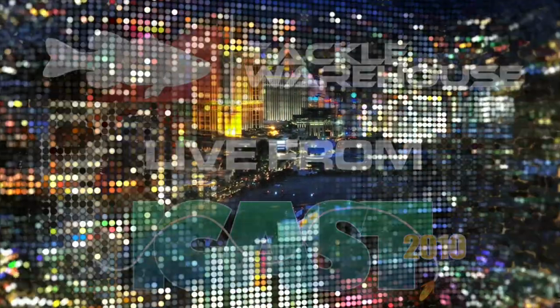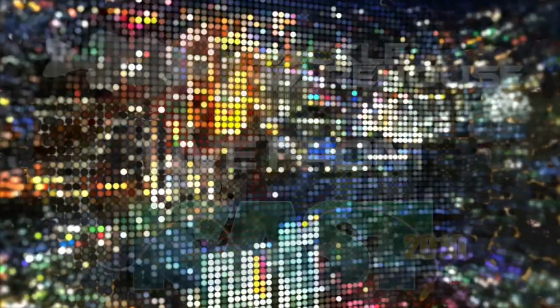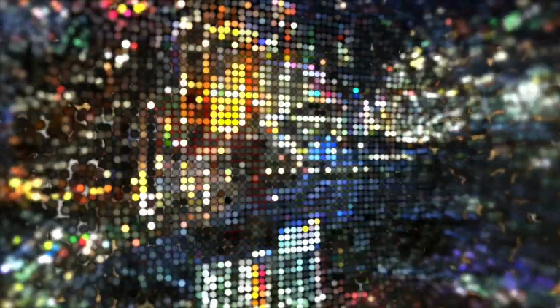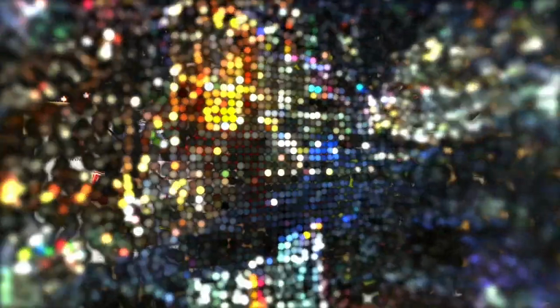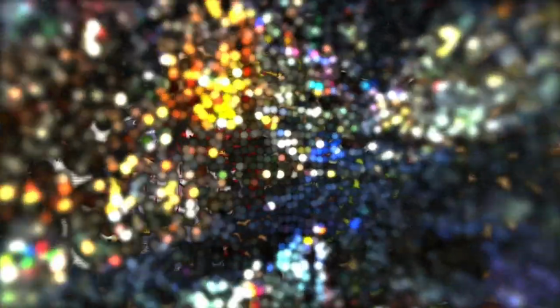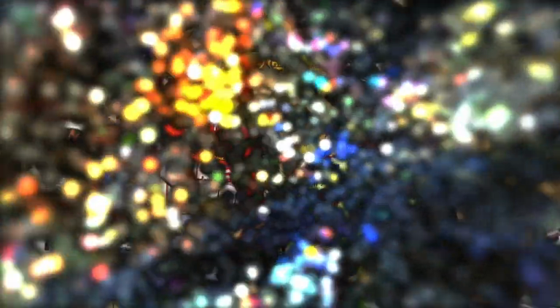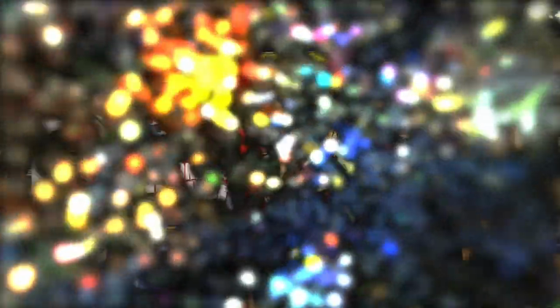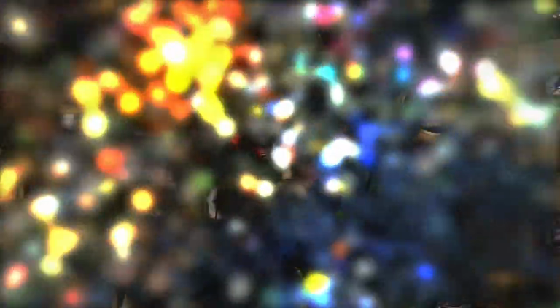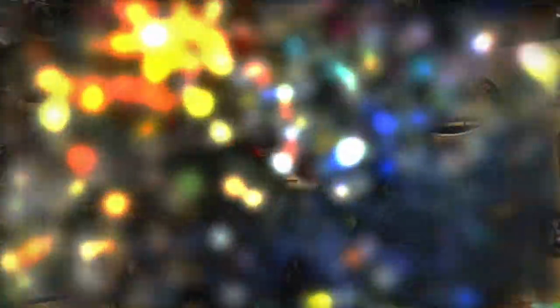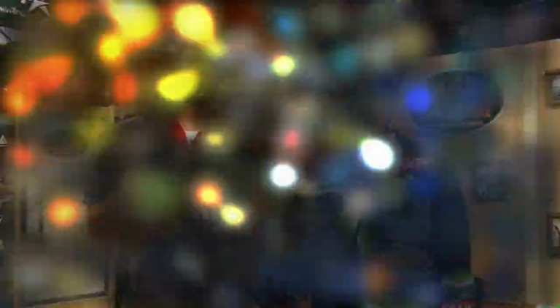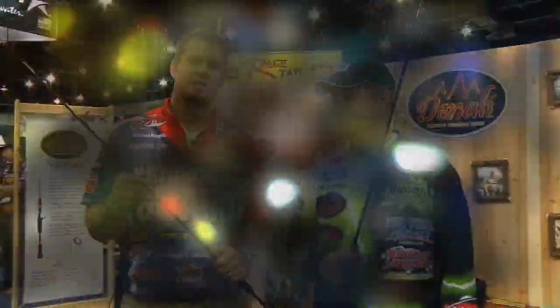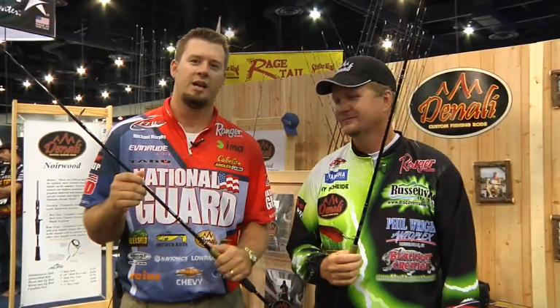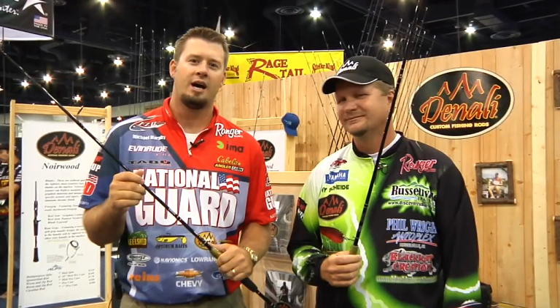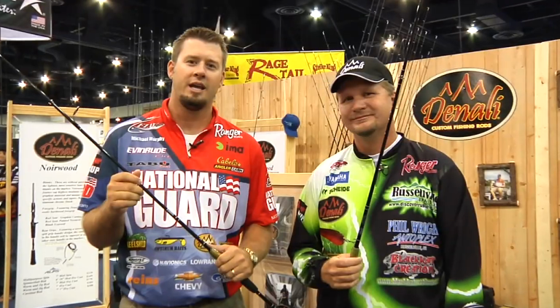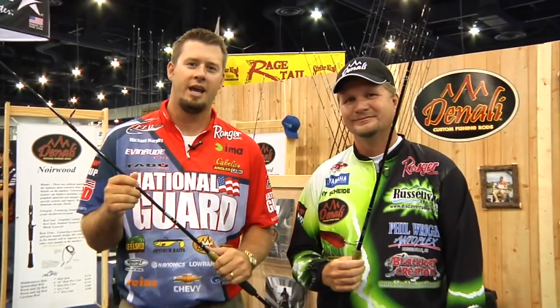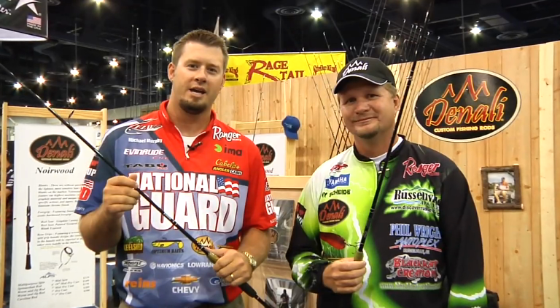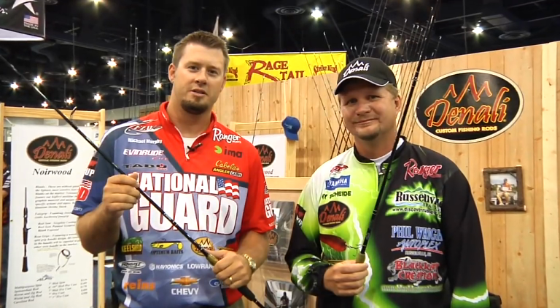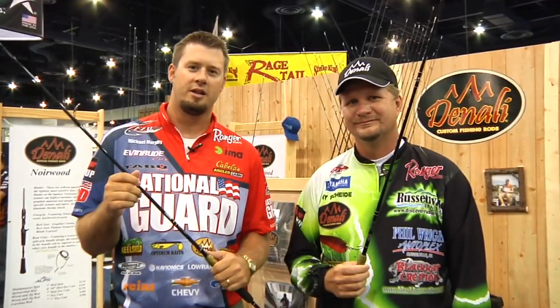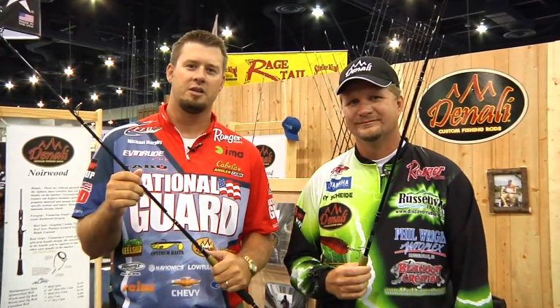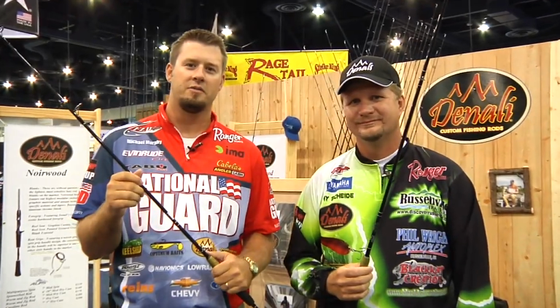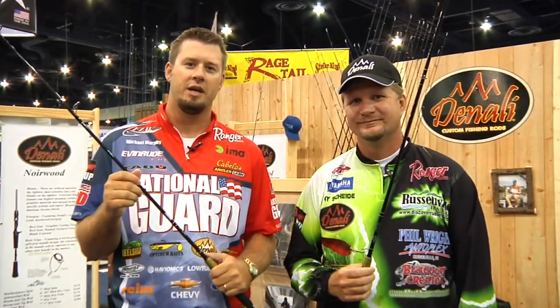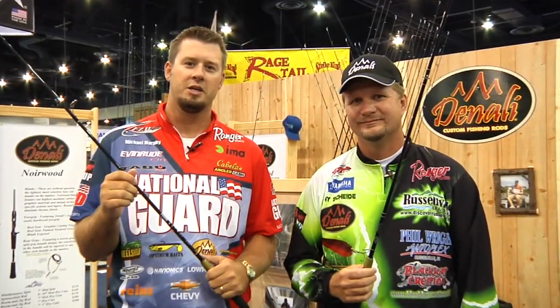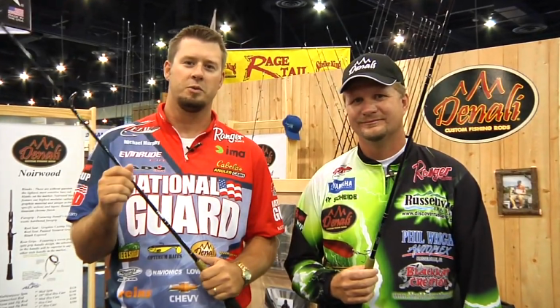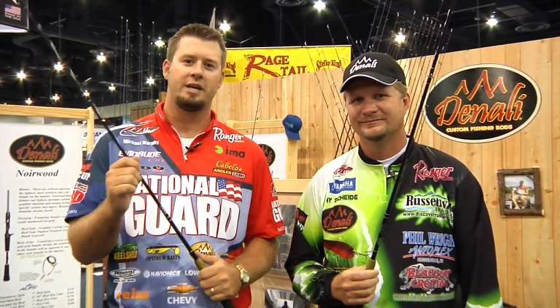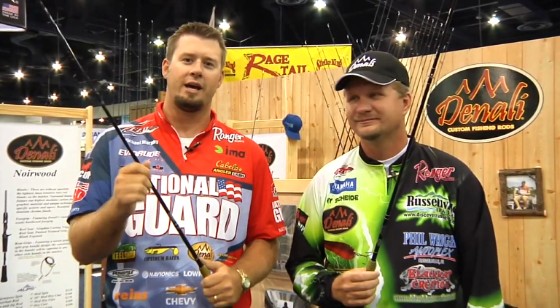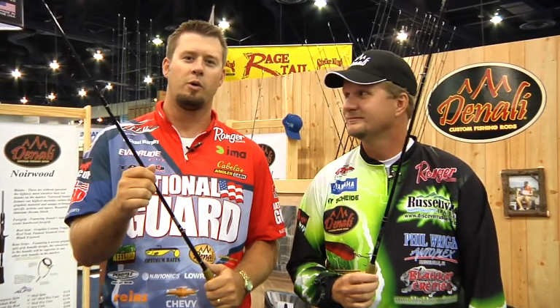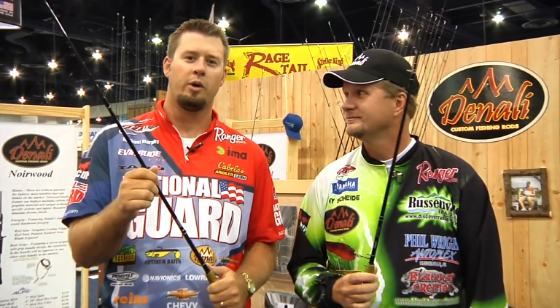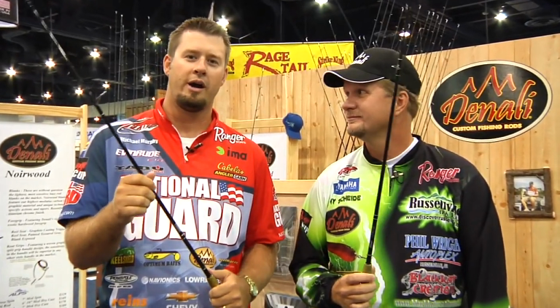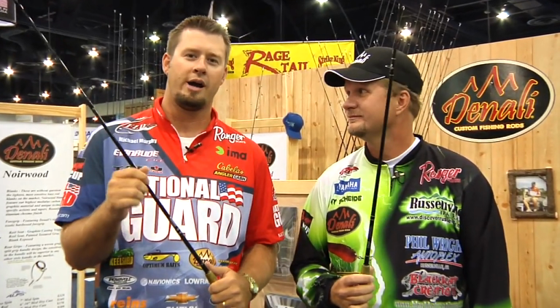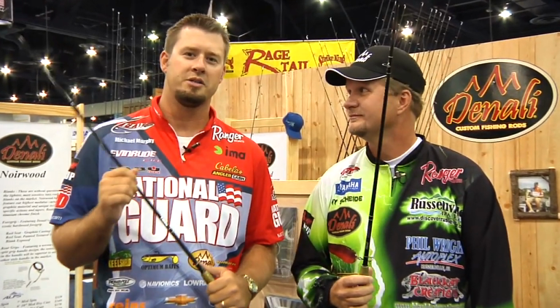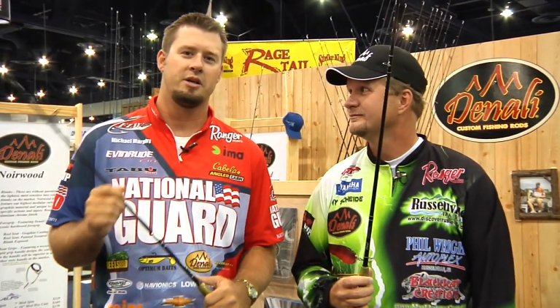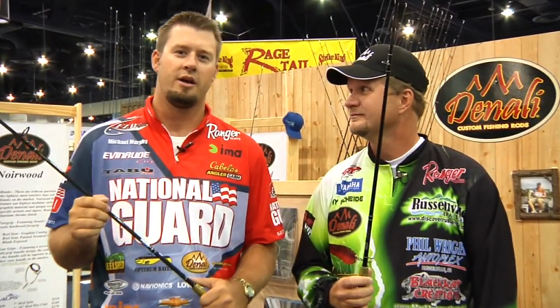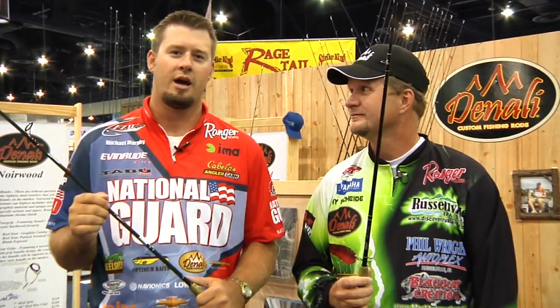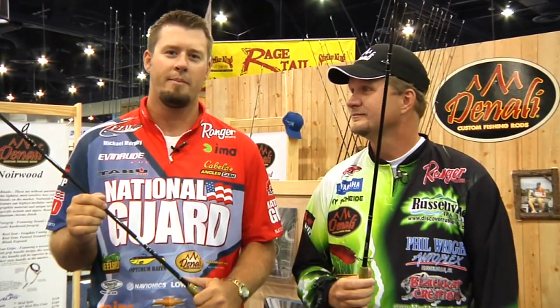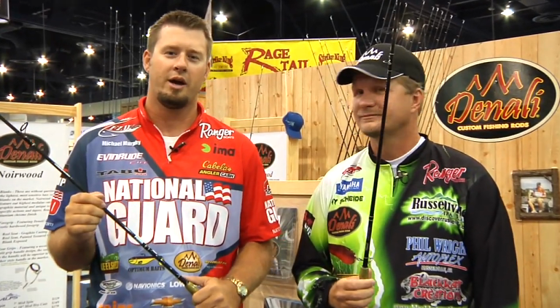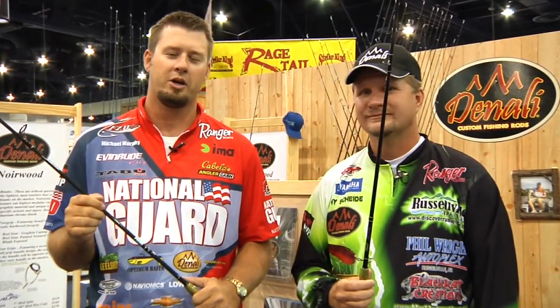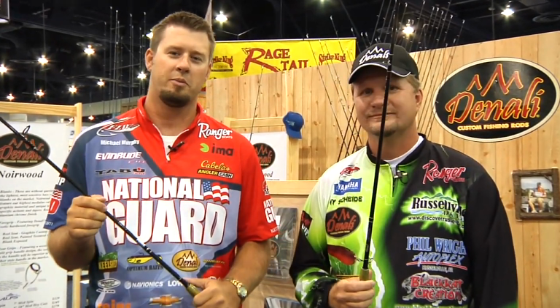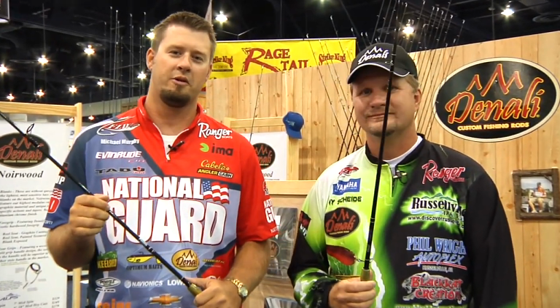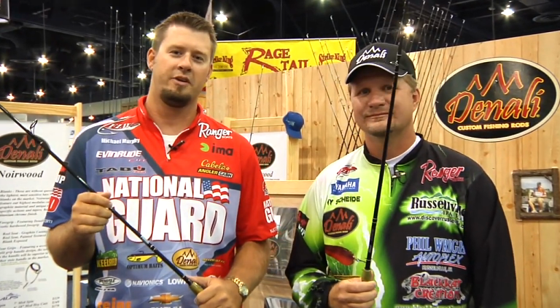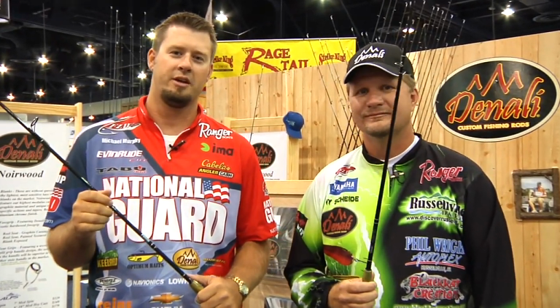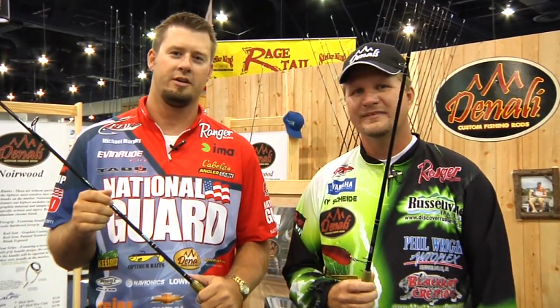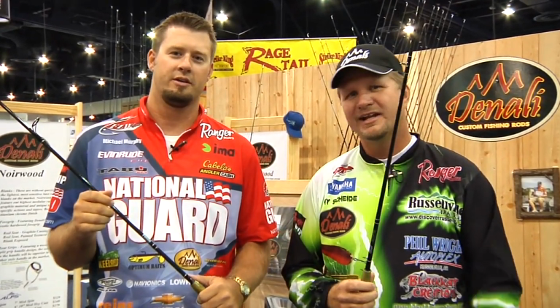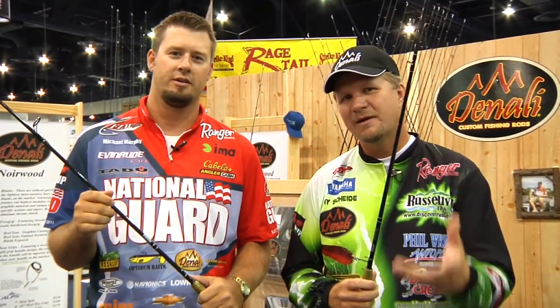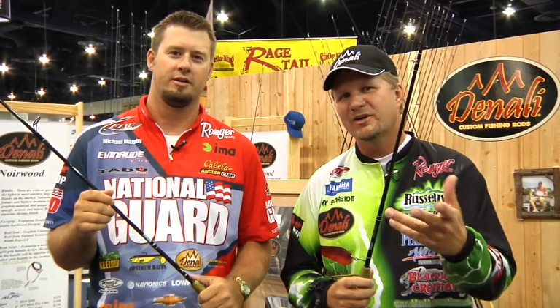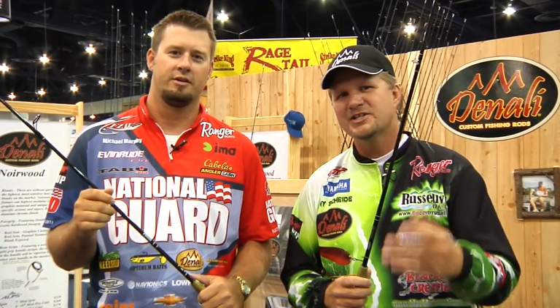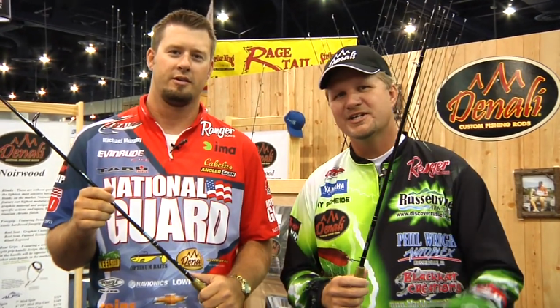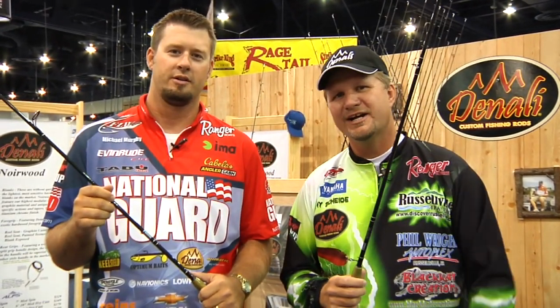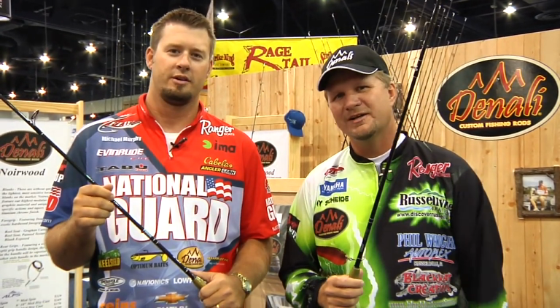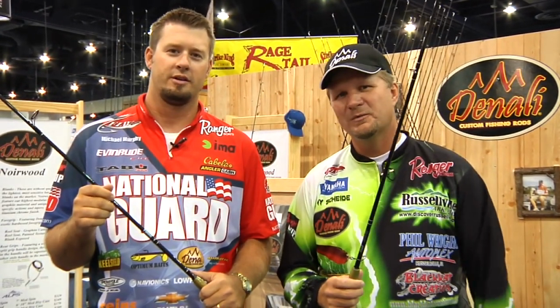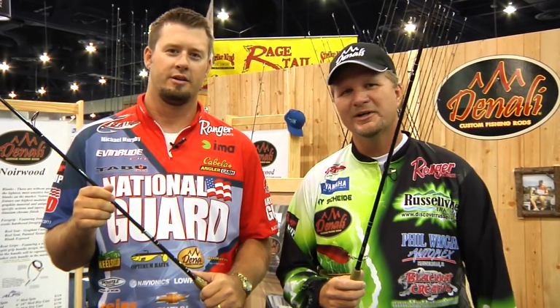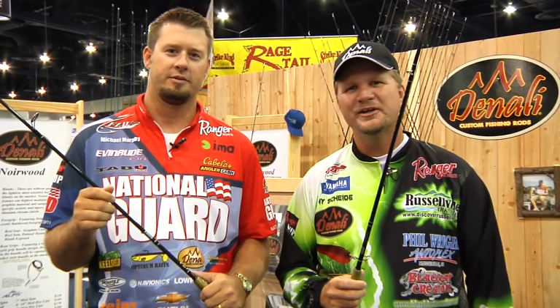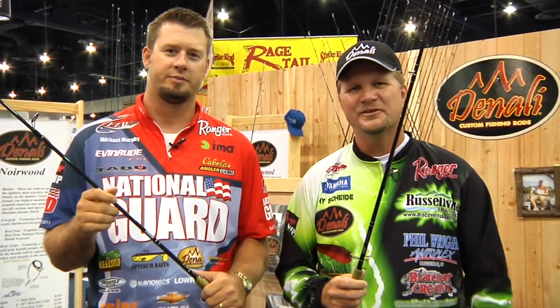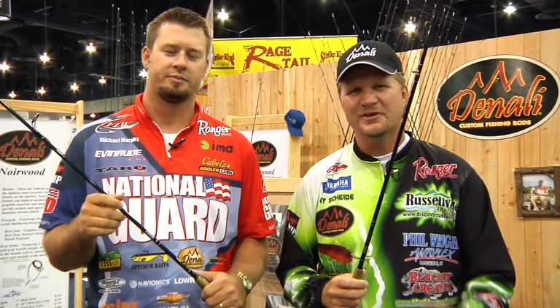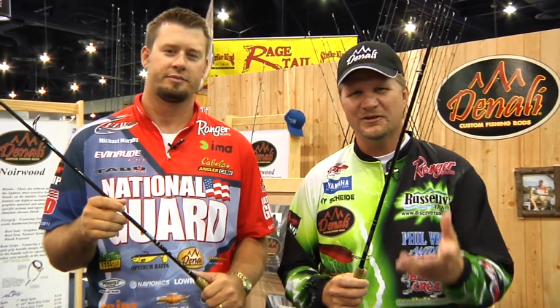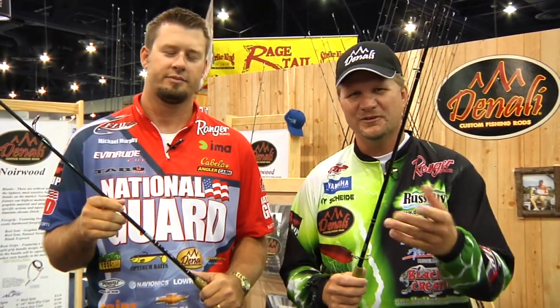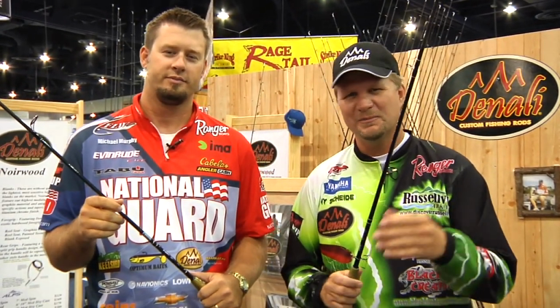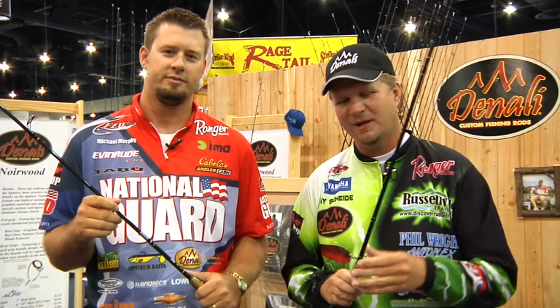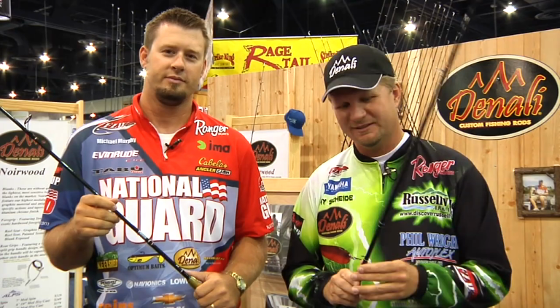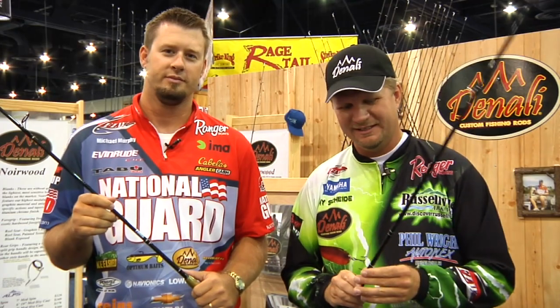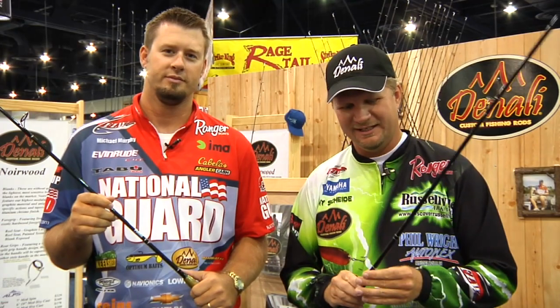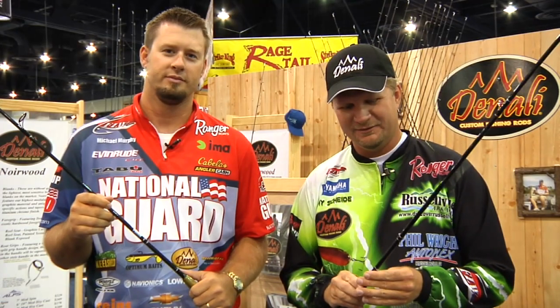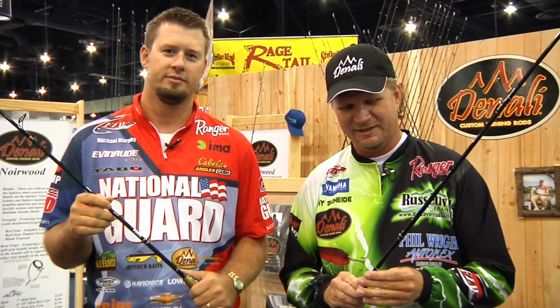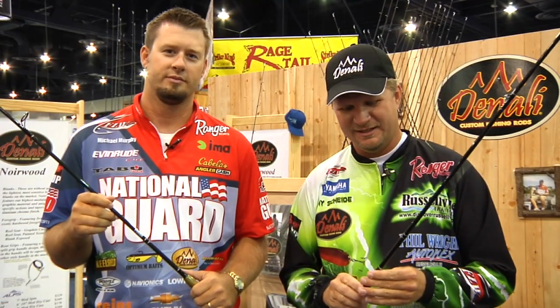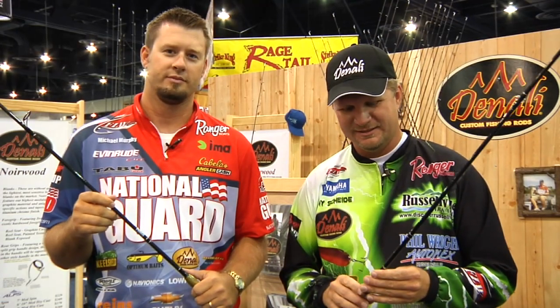Here we are at the 2010 ICAST in Las Vegas with Tackle Warehouse. I'm Michael Murphy, and I'm Ray Scheid. We're here to talk to you about Denali rods.